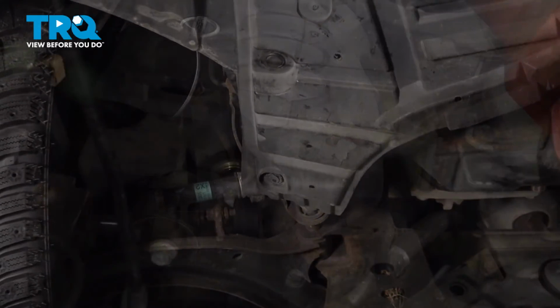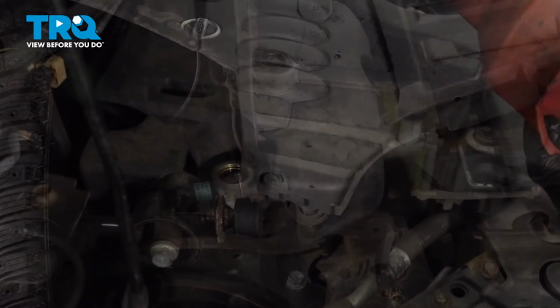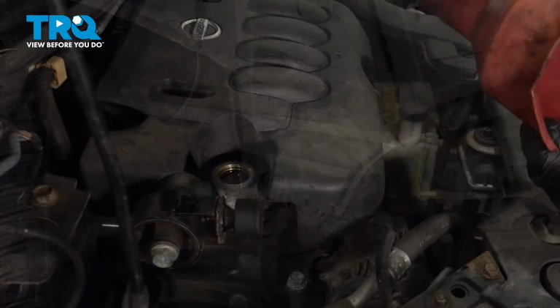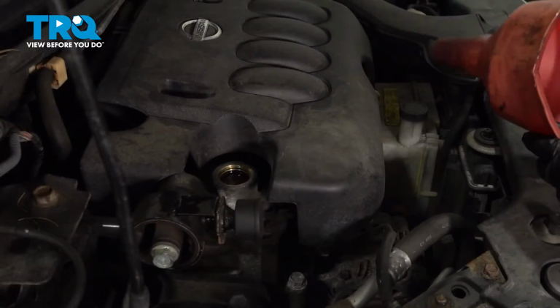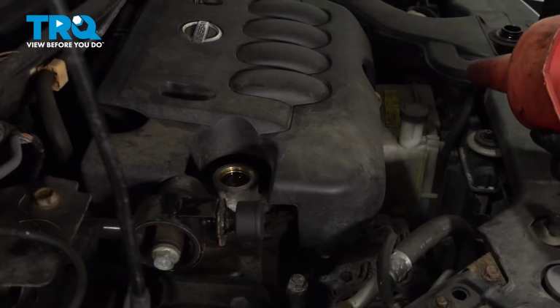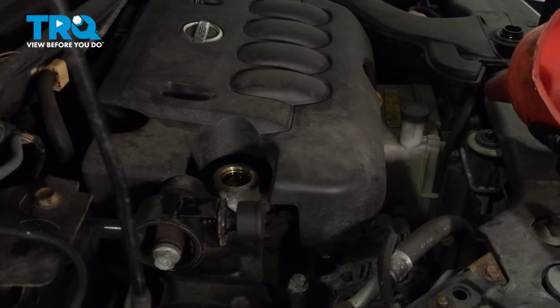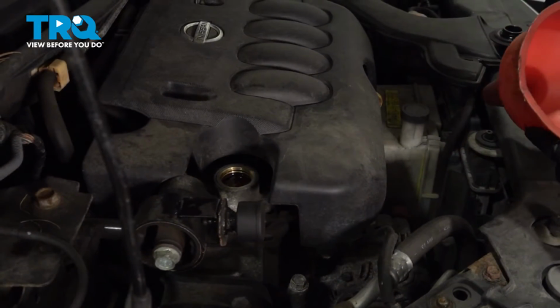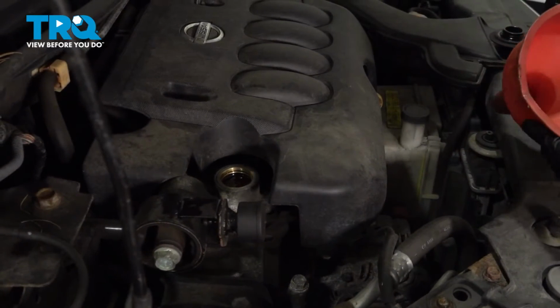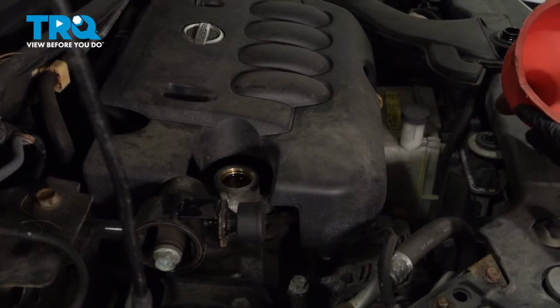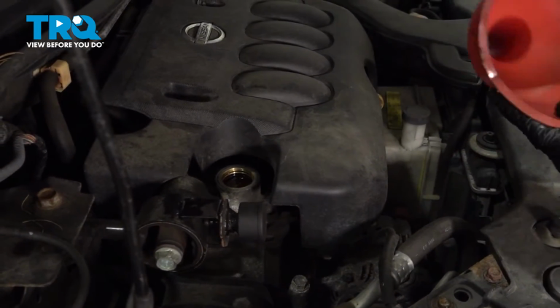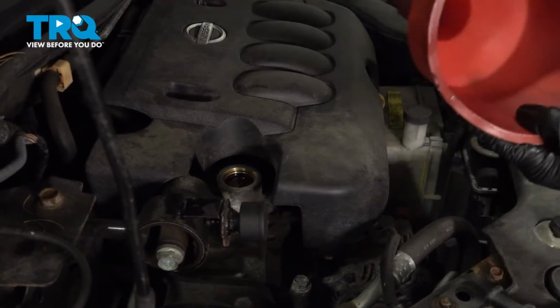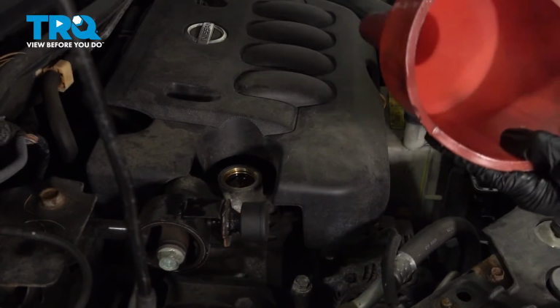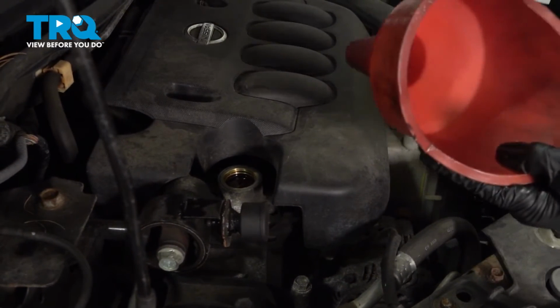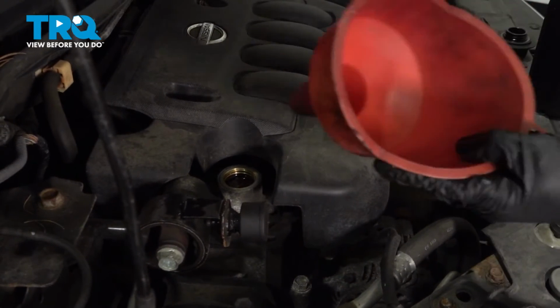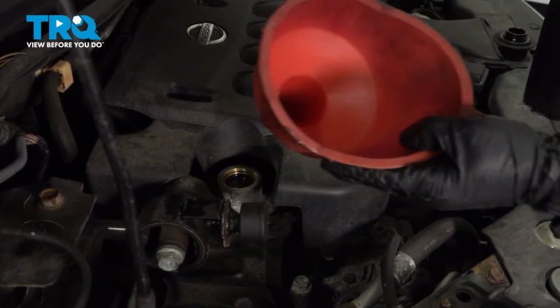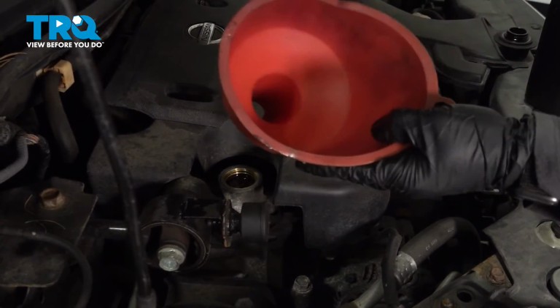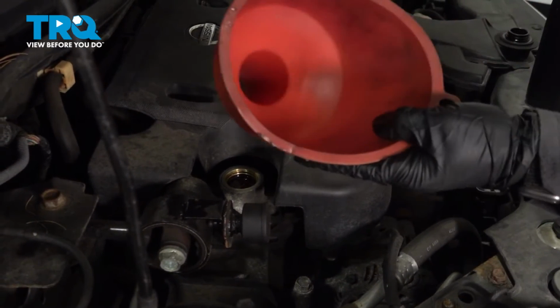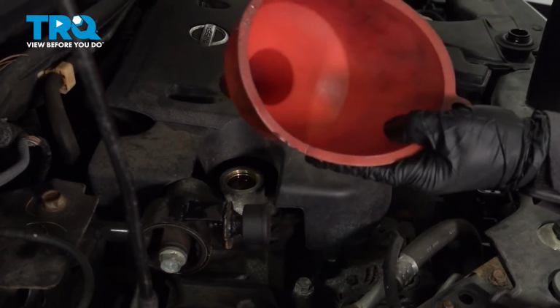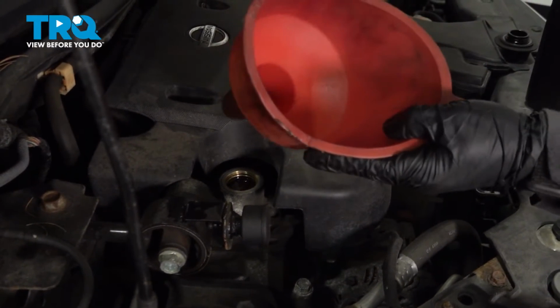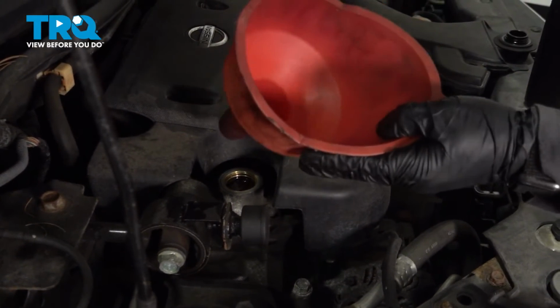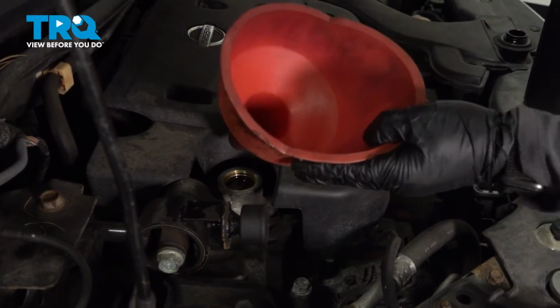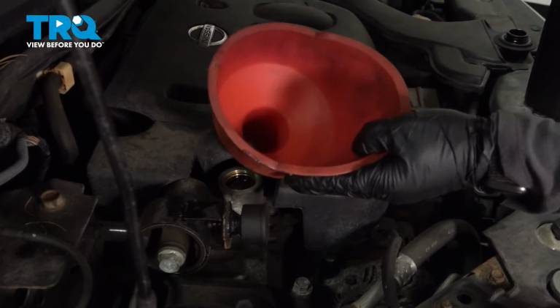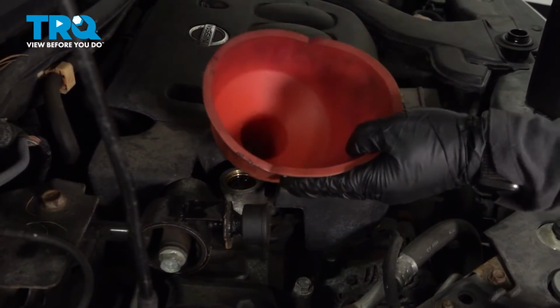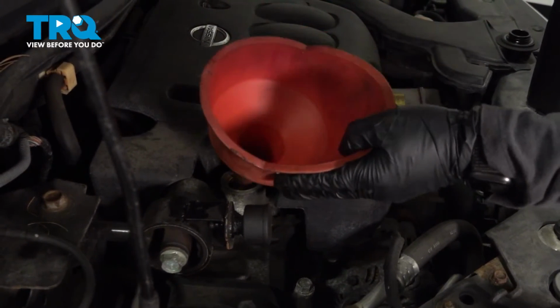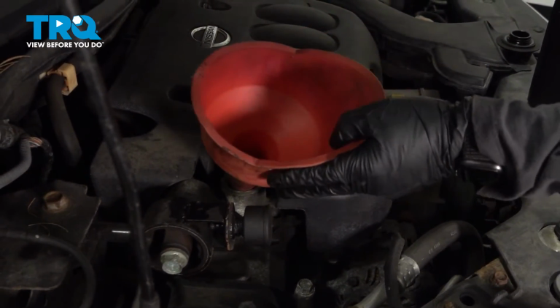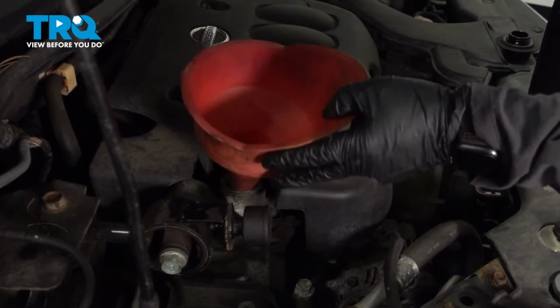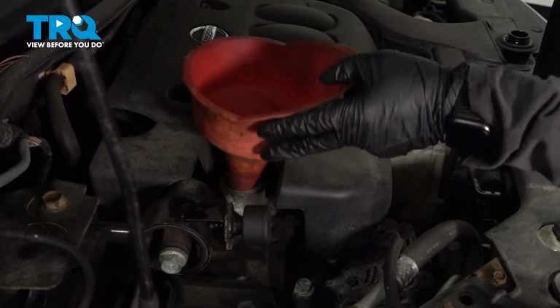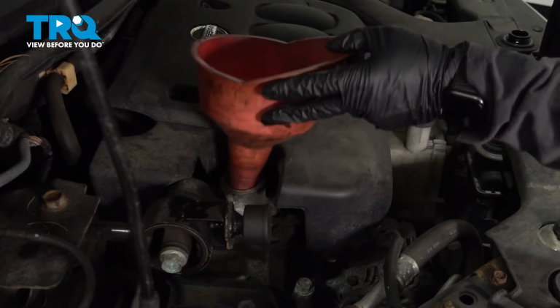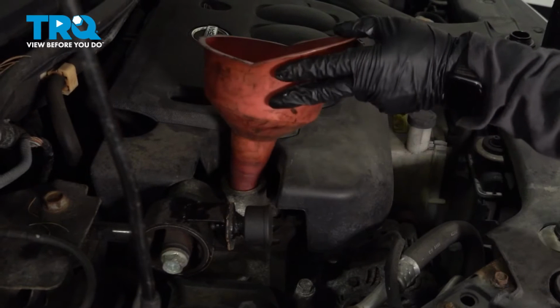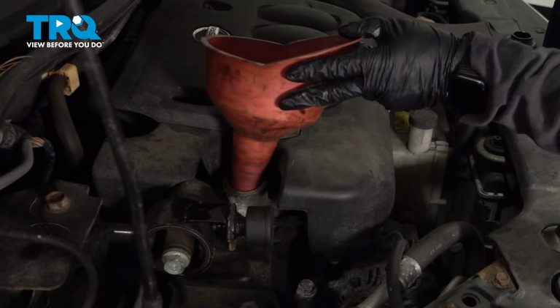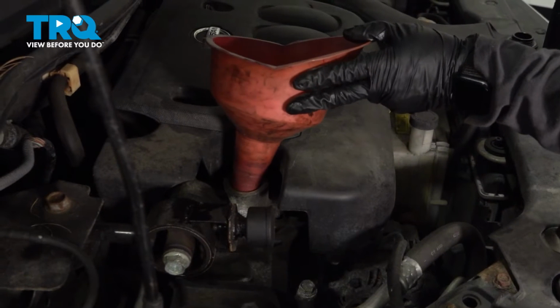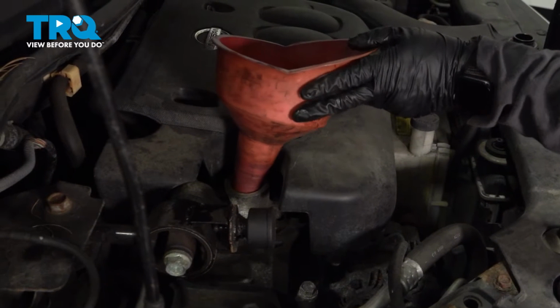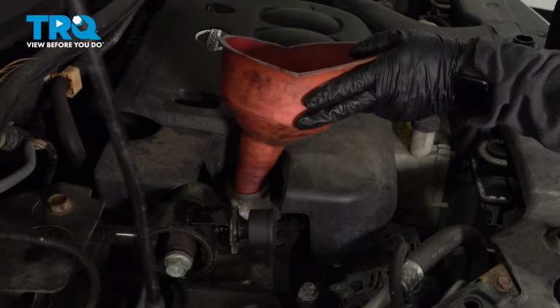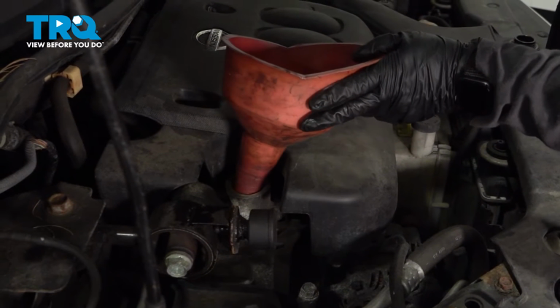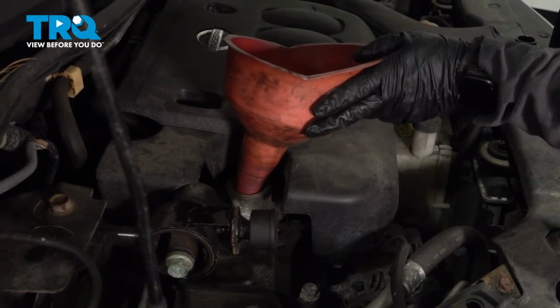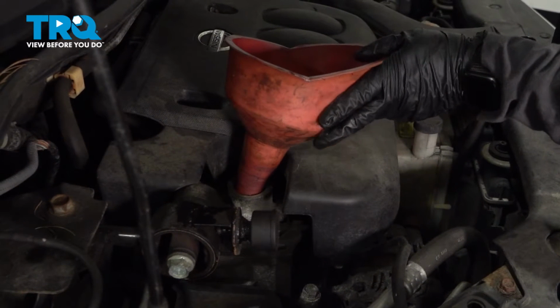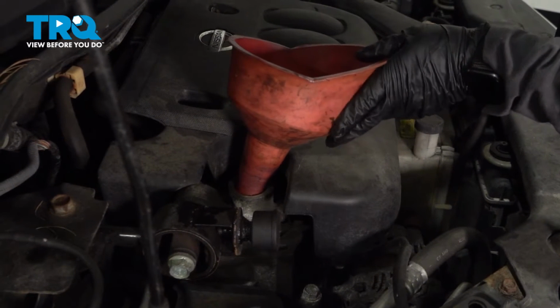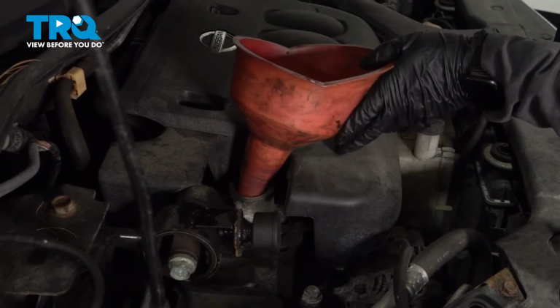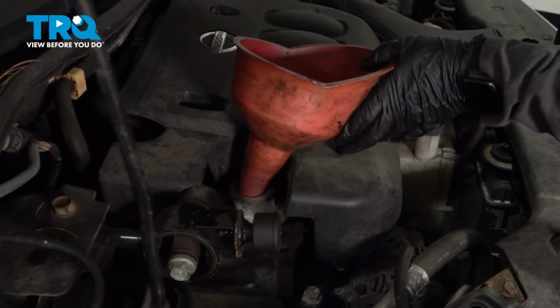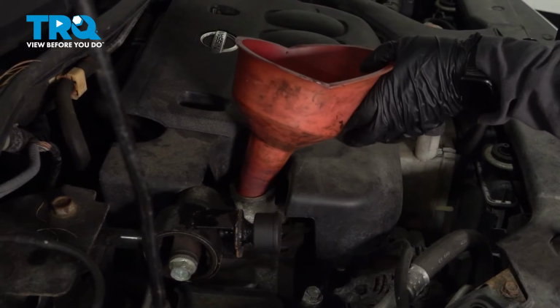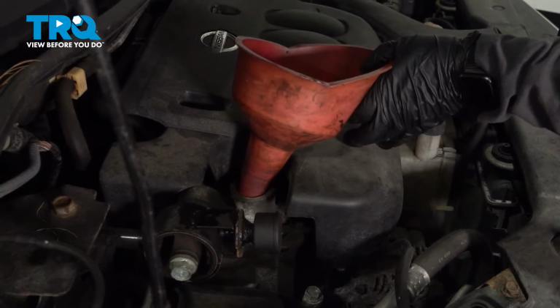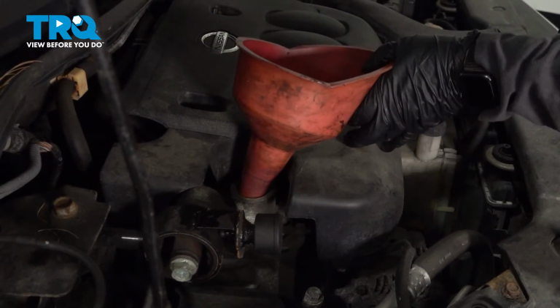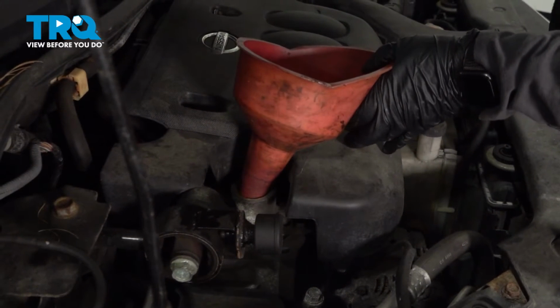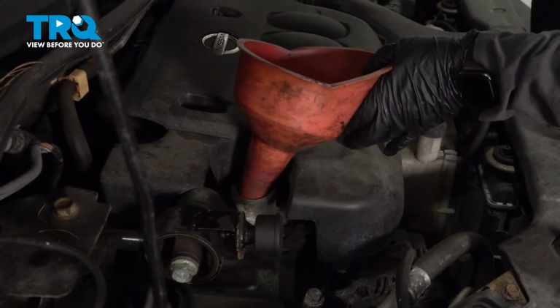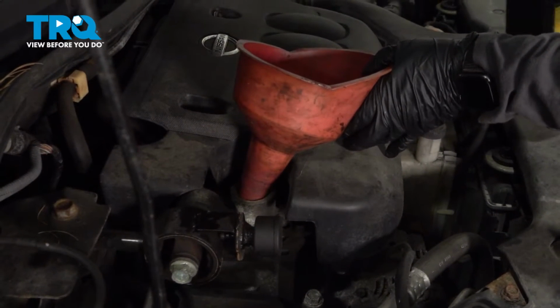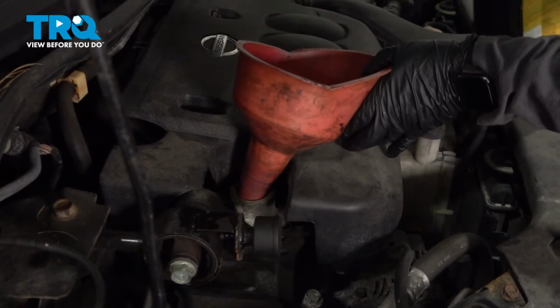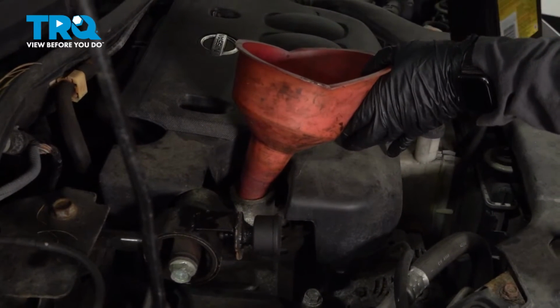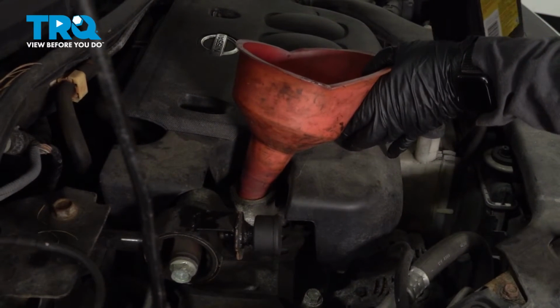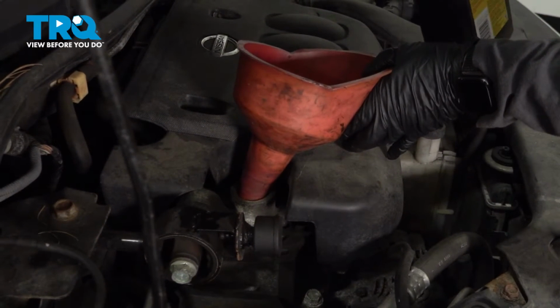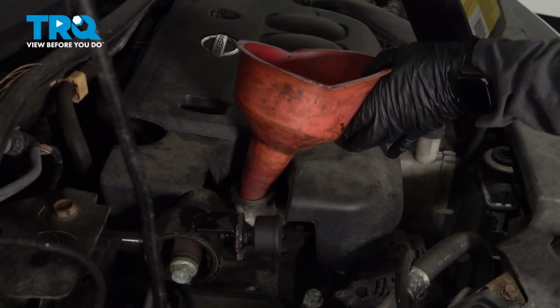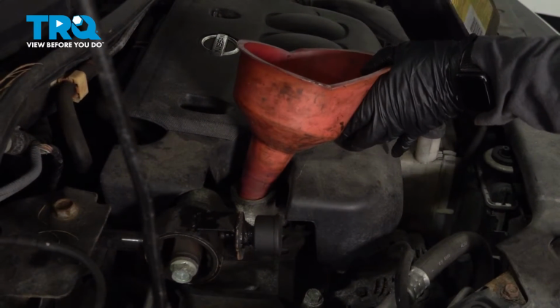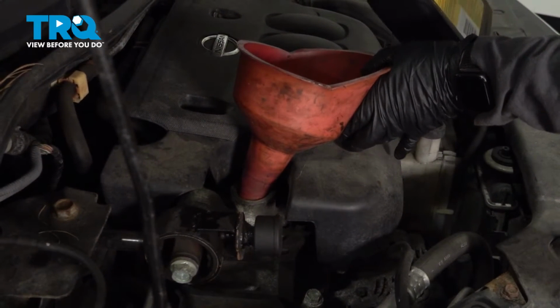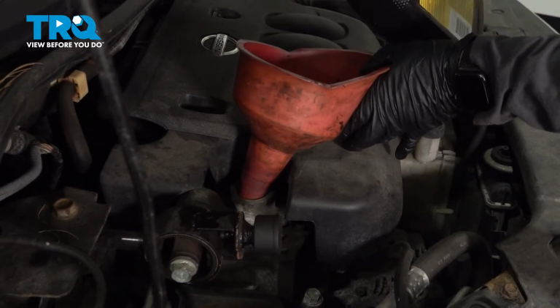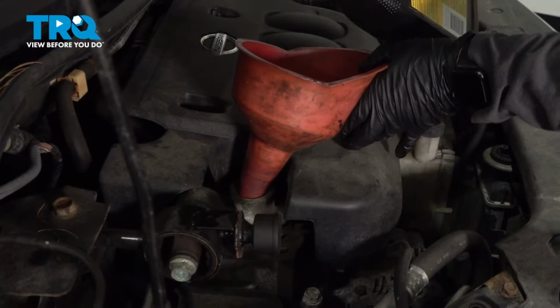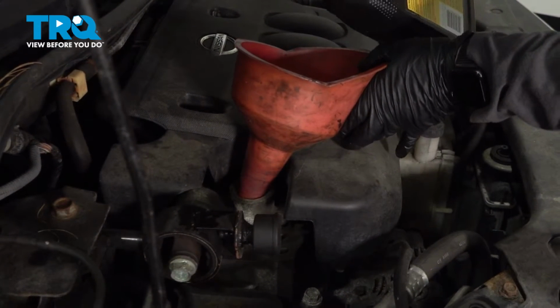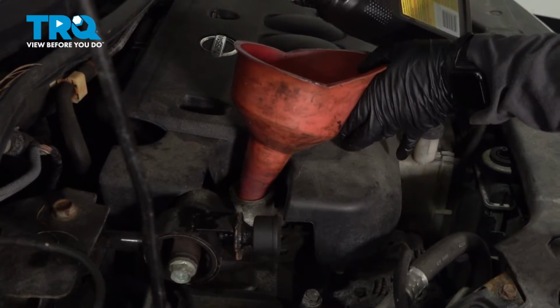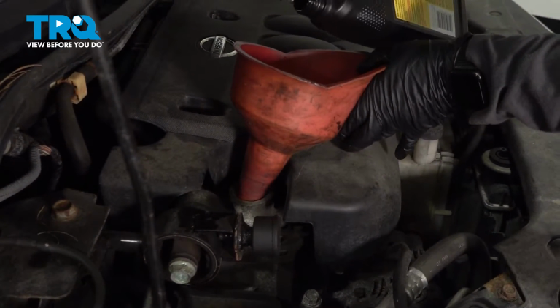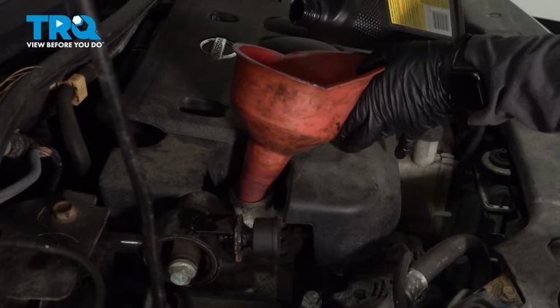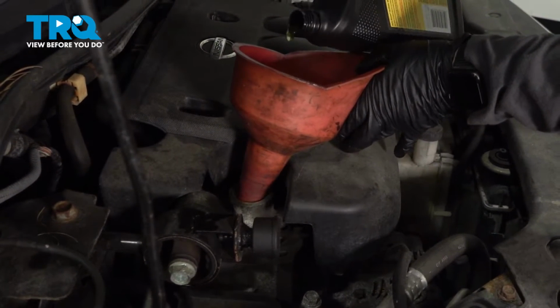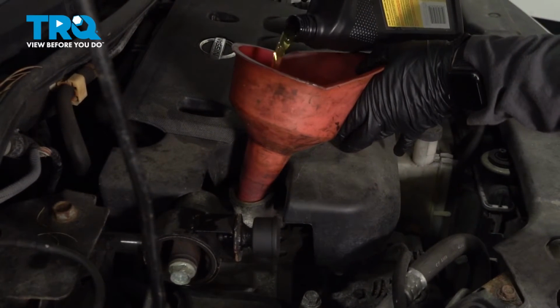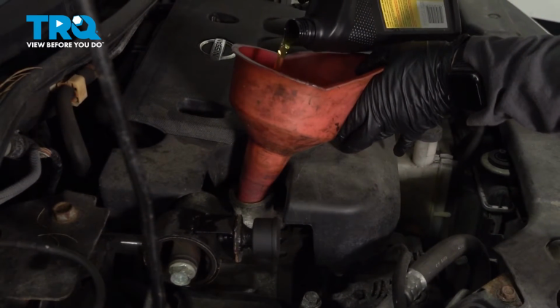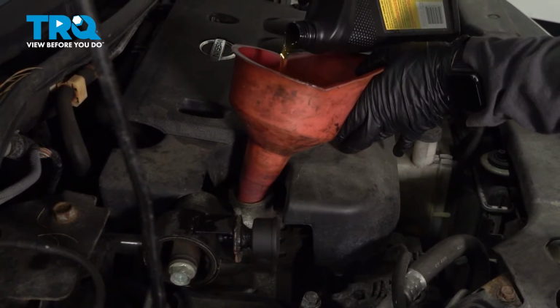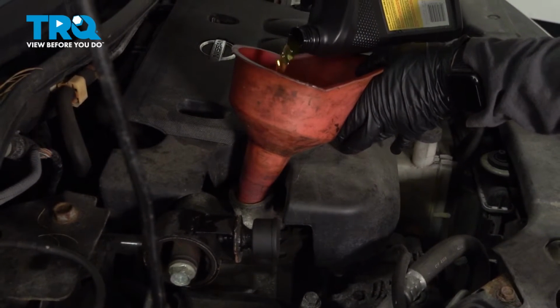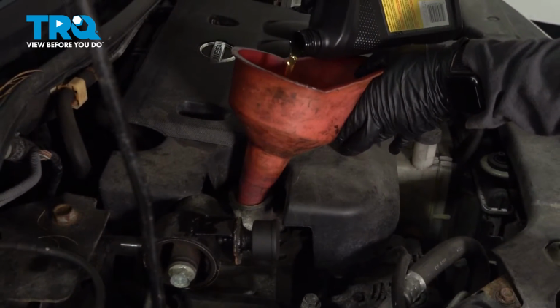Now I'm just going to take a funnel — I'm ready to add the oil. This particular car takes 4.3 quarts of 5W30.